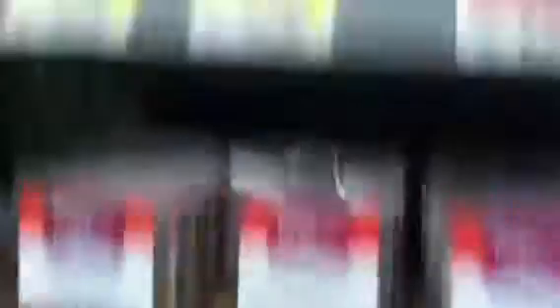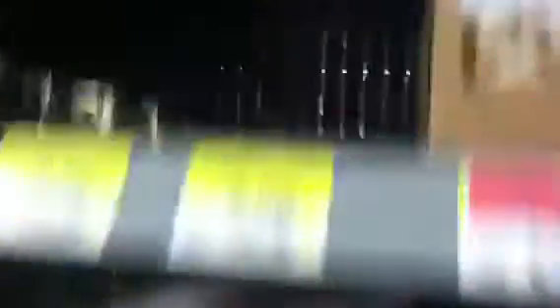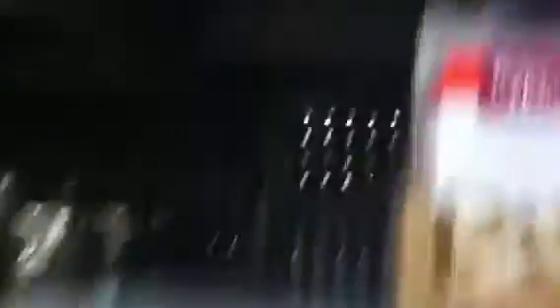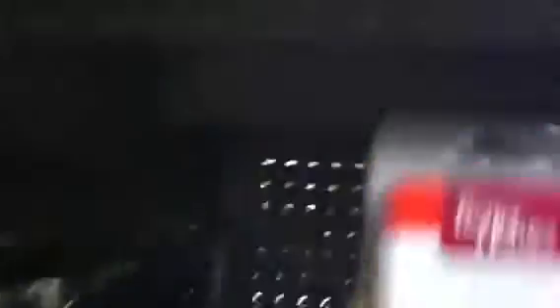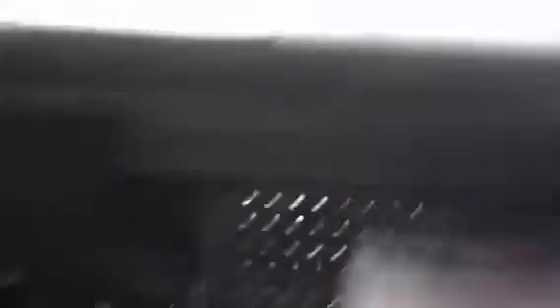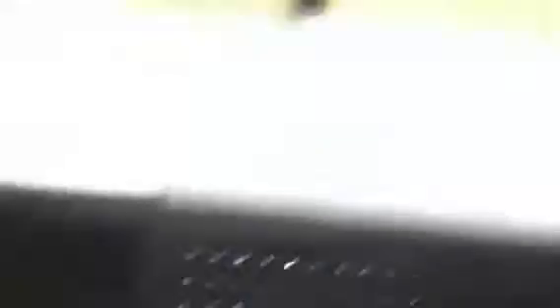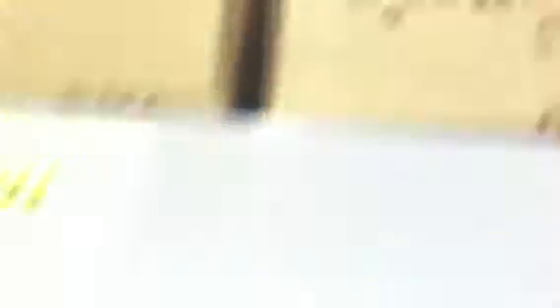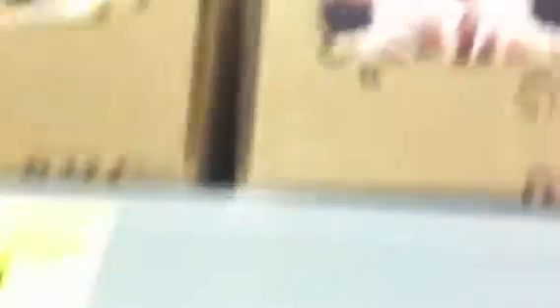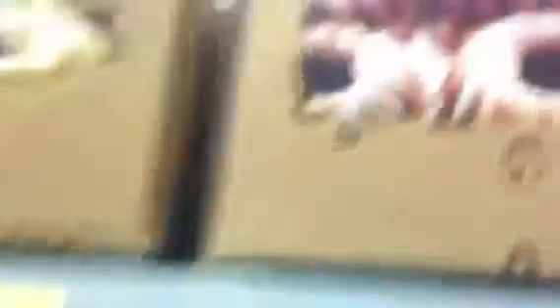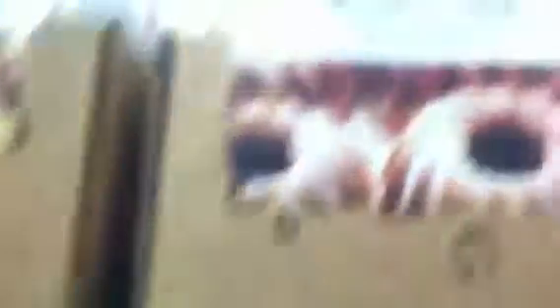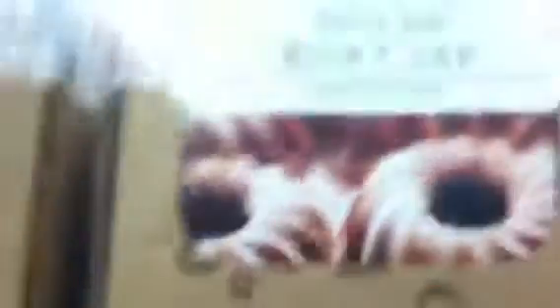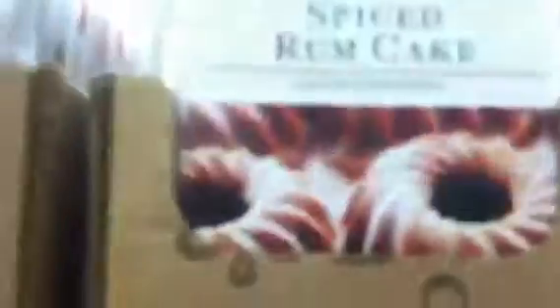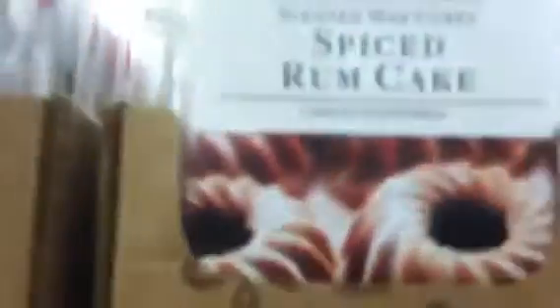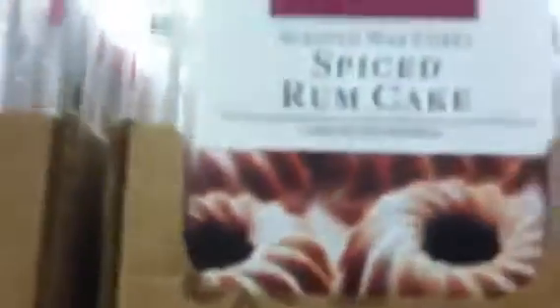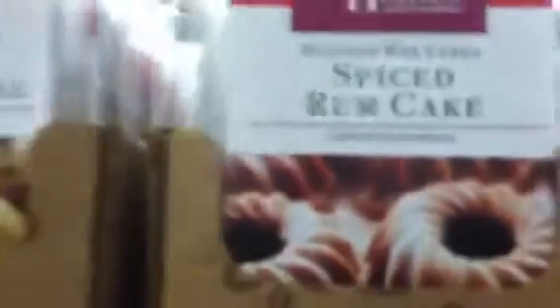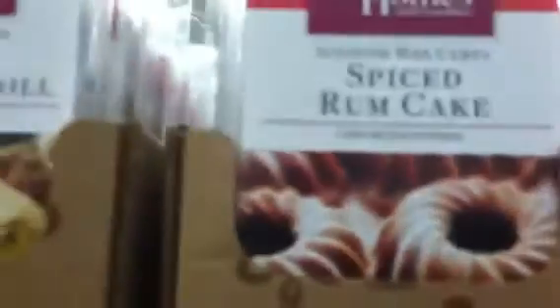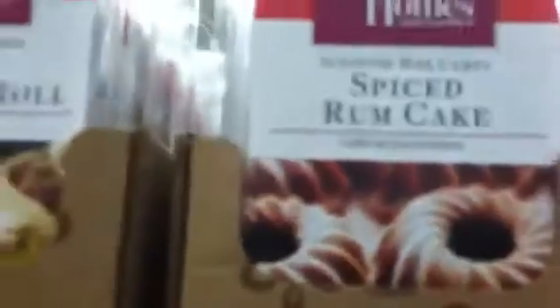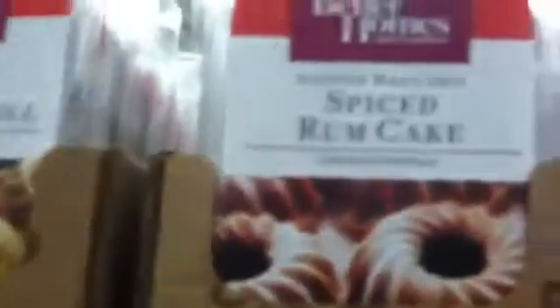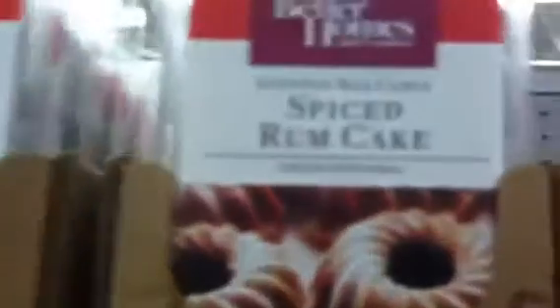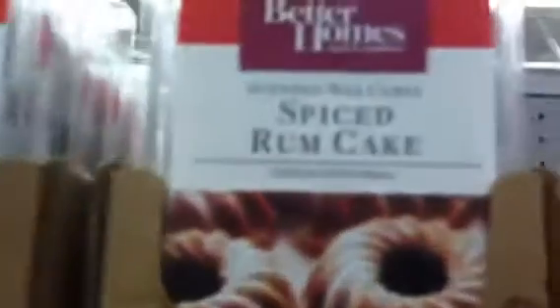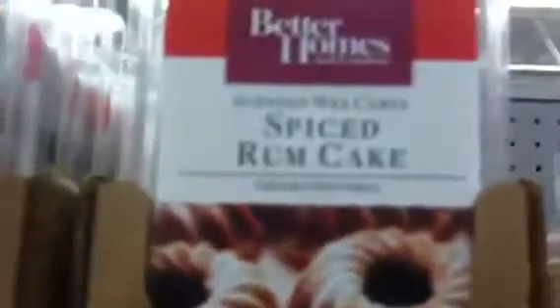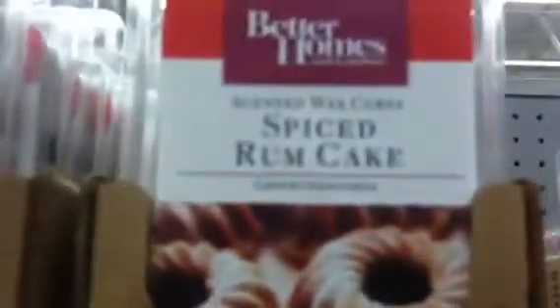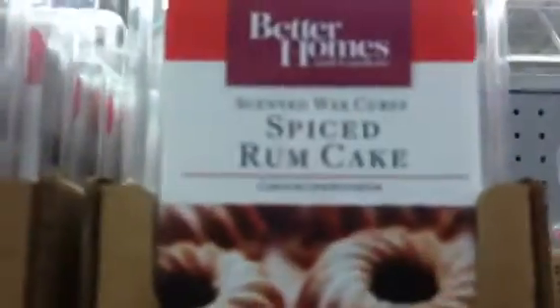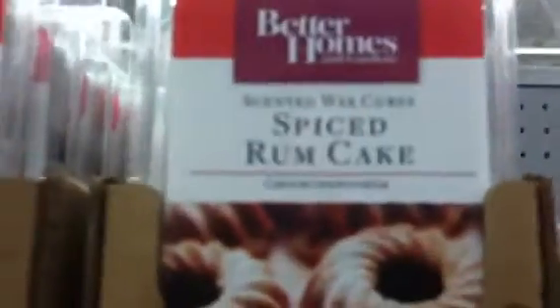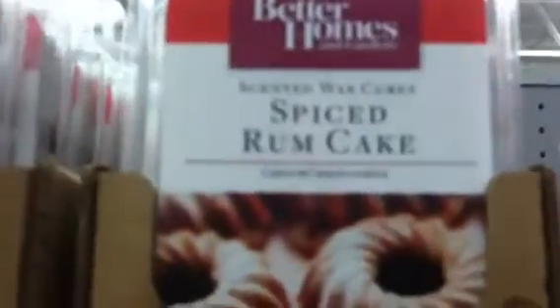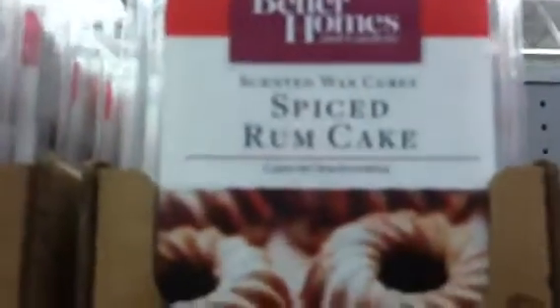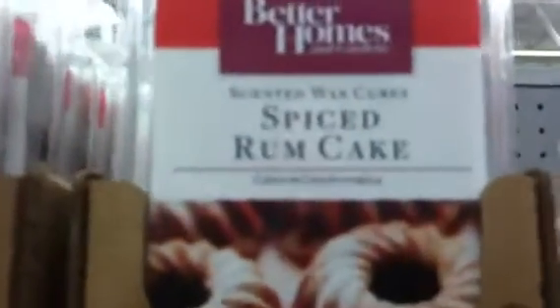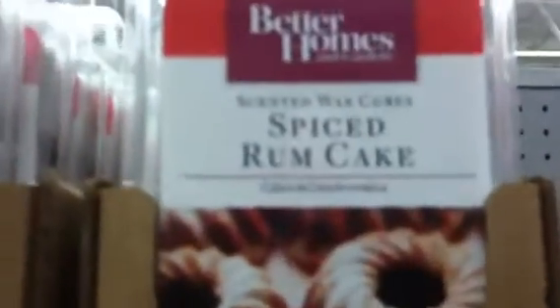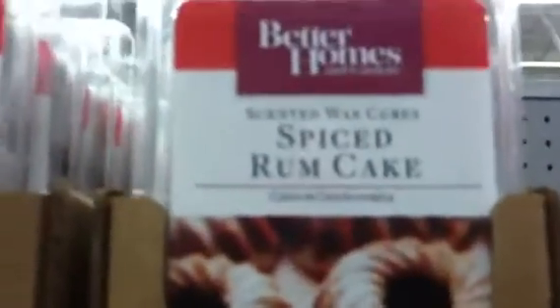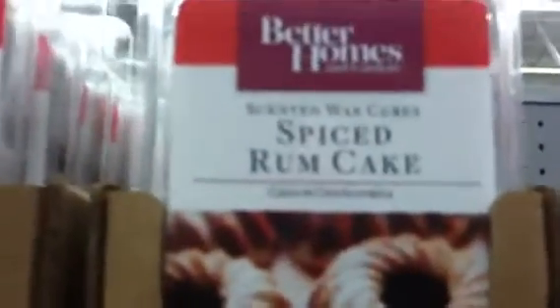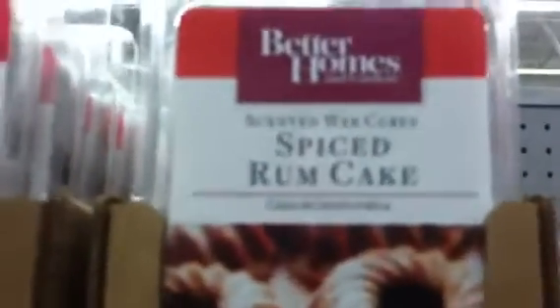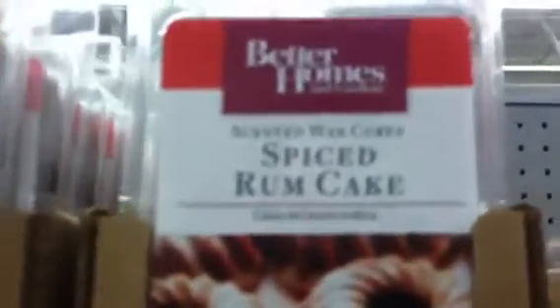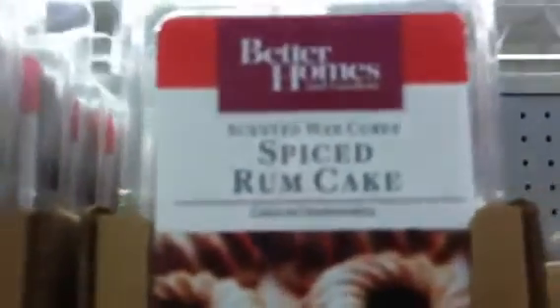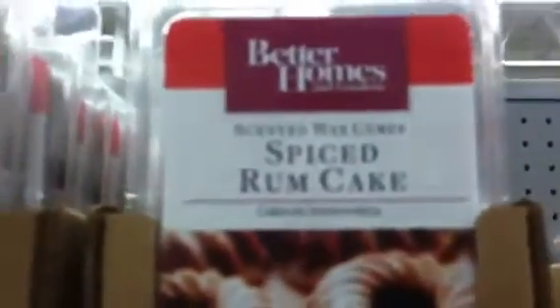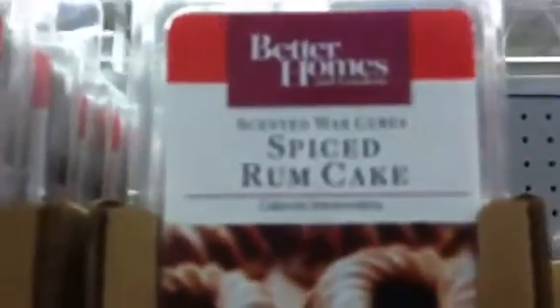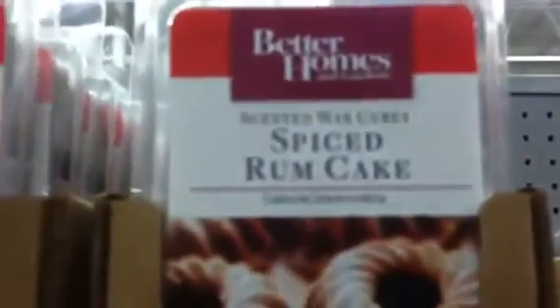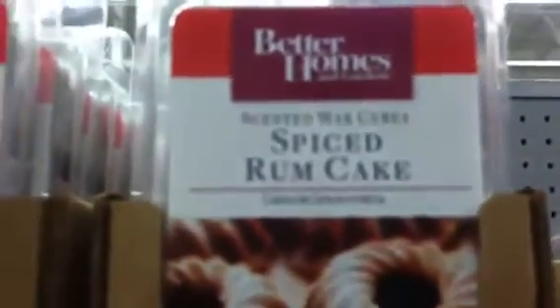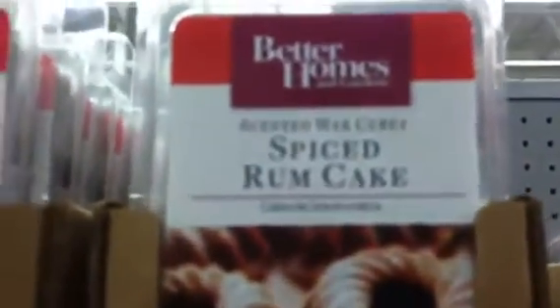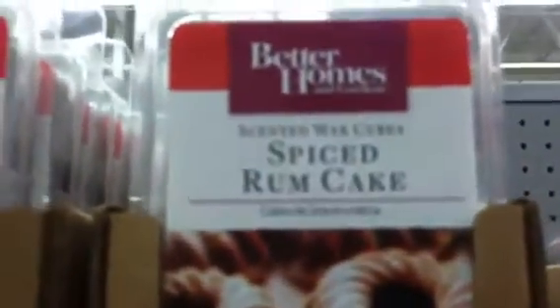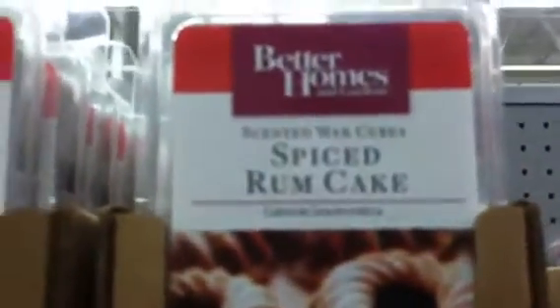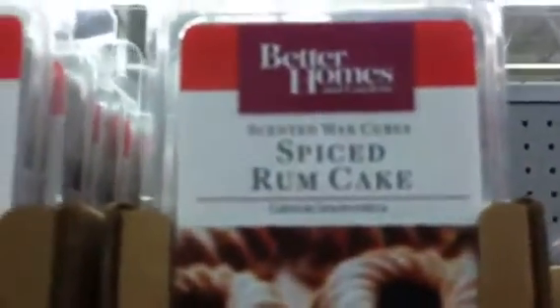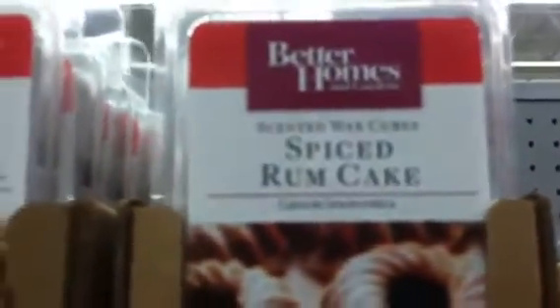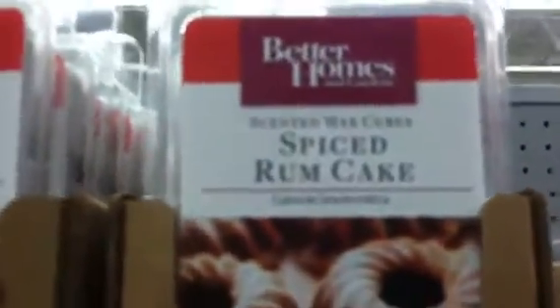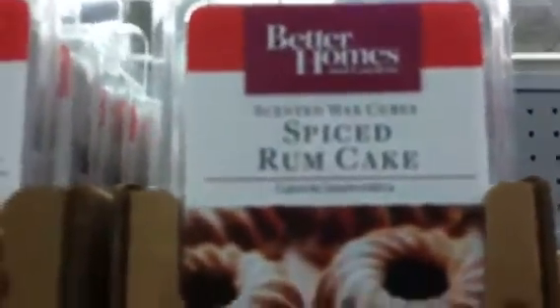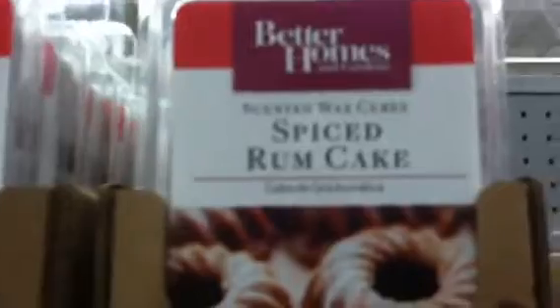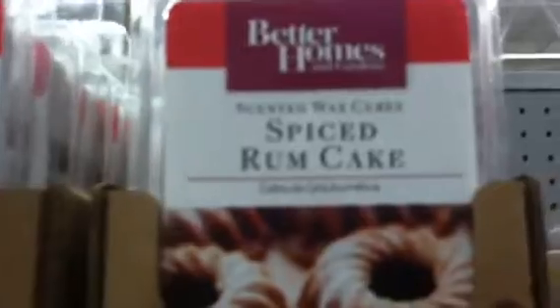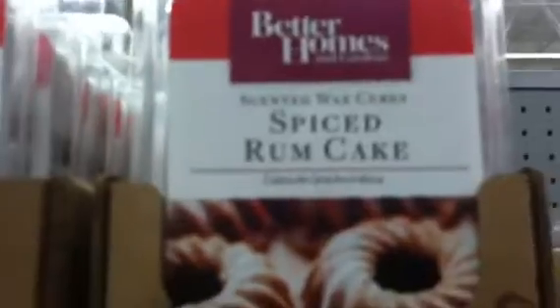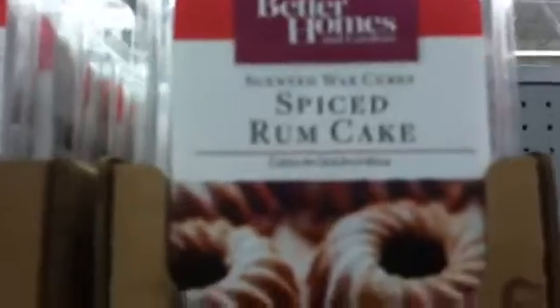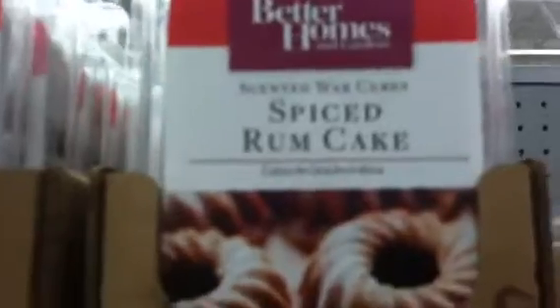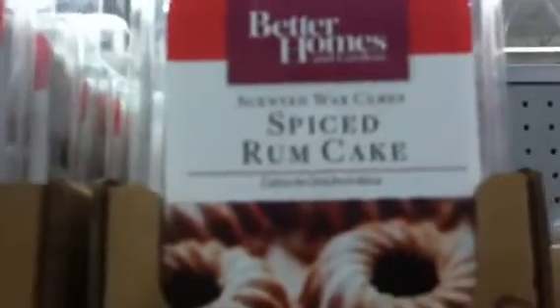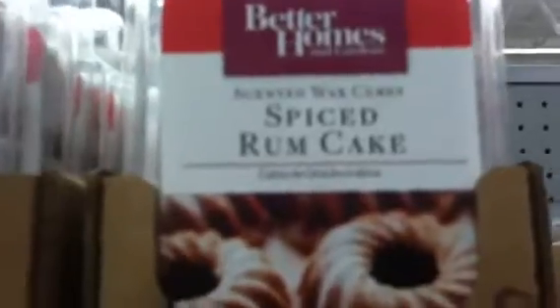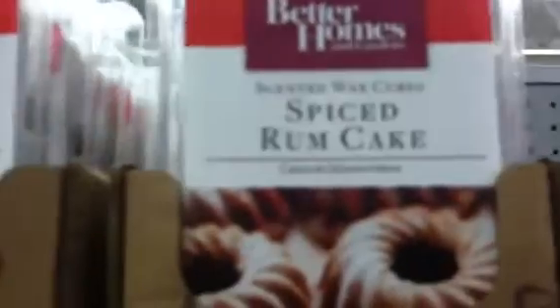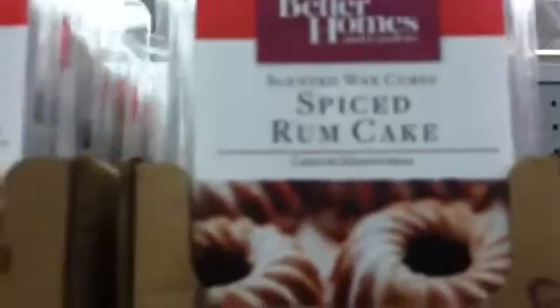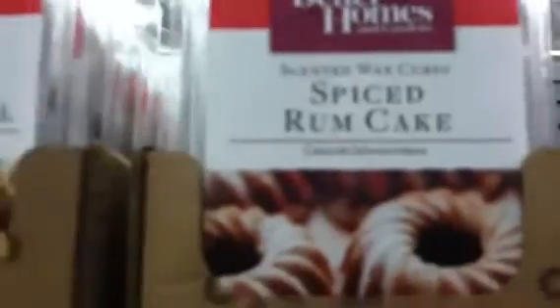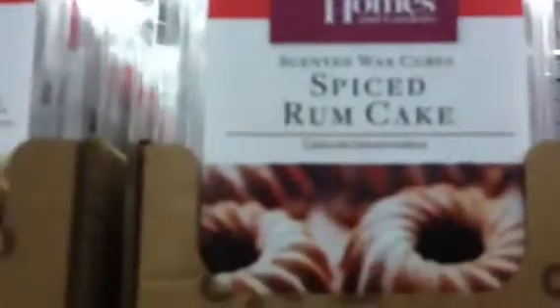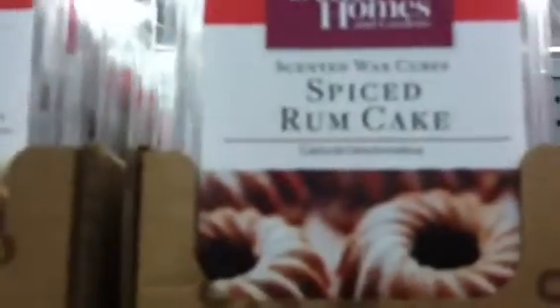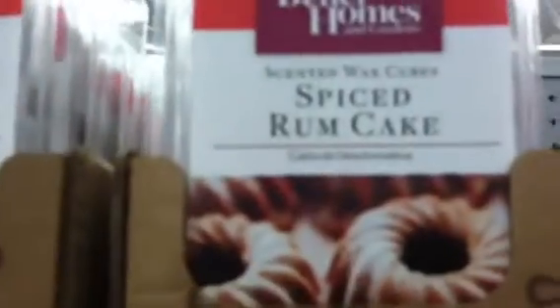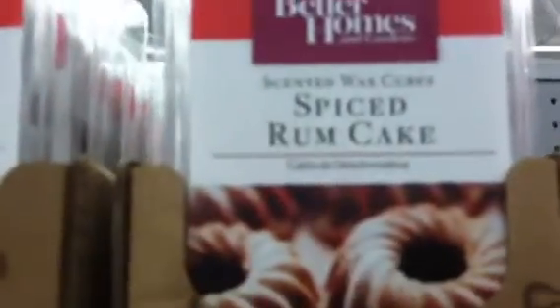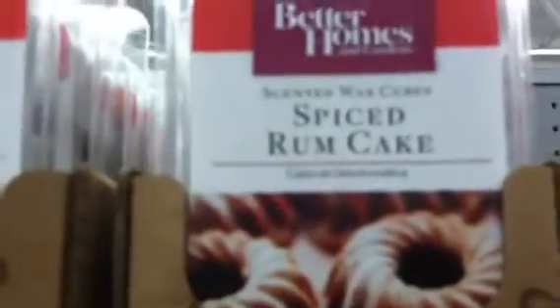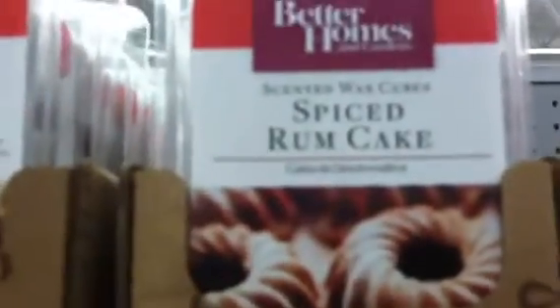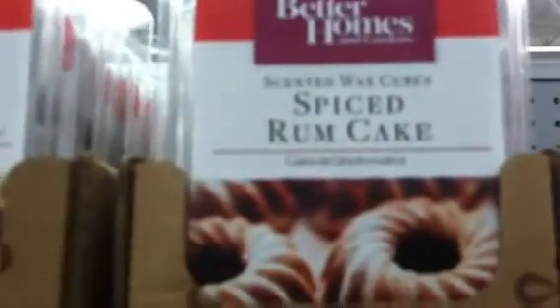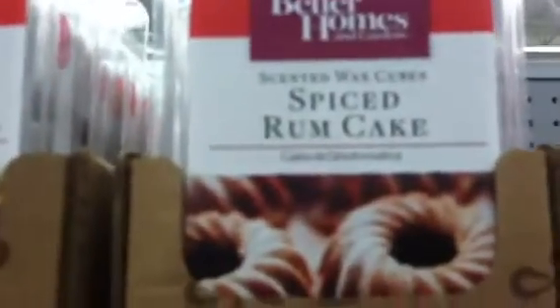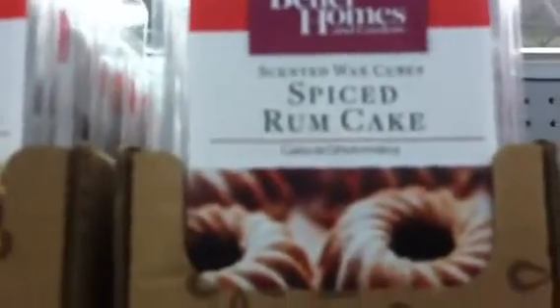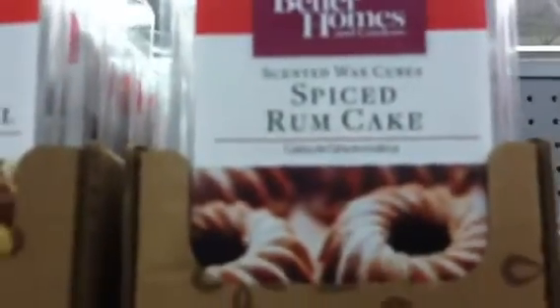One of my favorites — I'll be doing a review later — is the spiced rum cake. I absolutely love it. Love this scent.